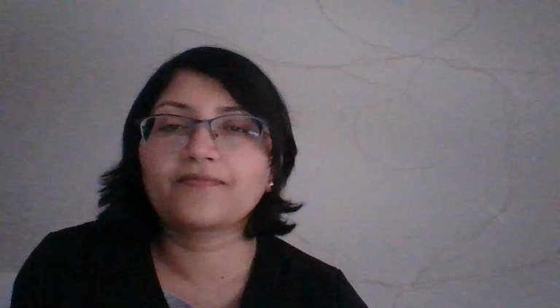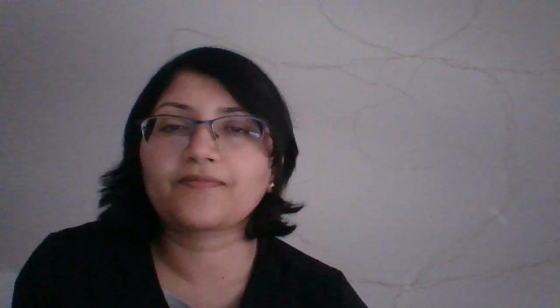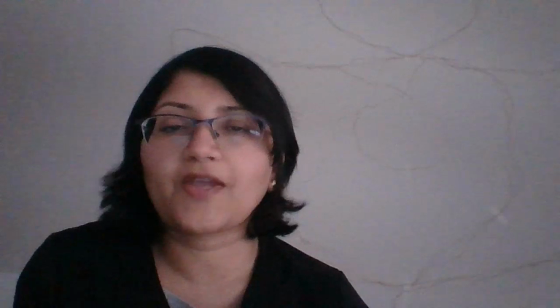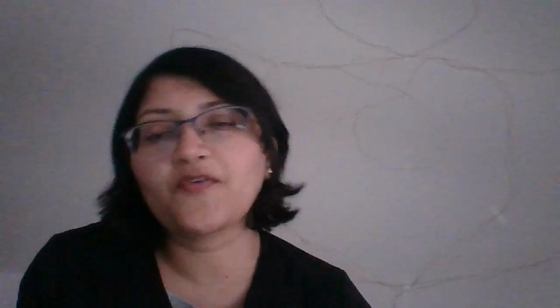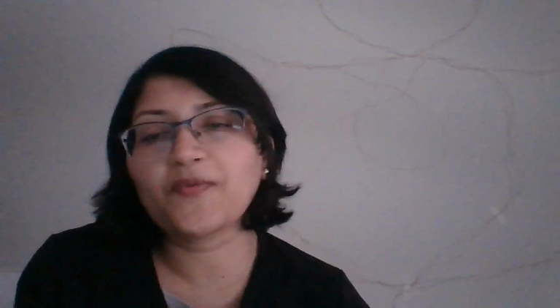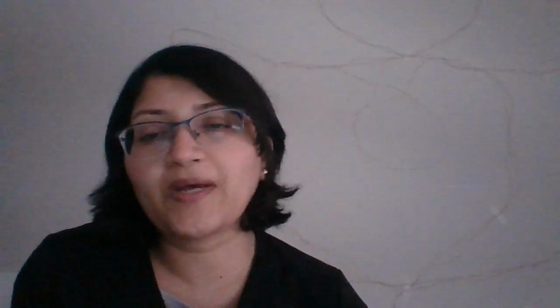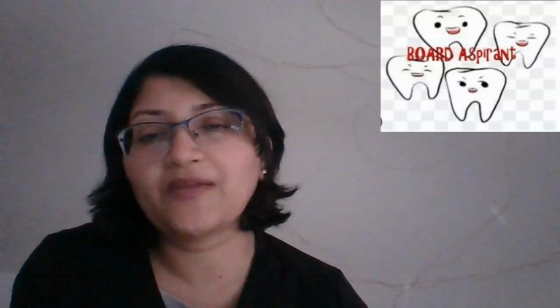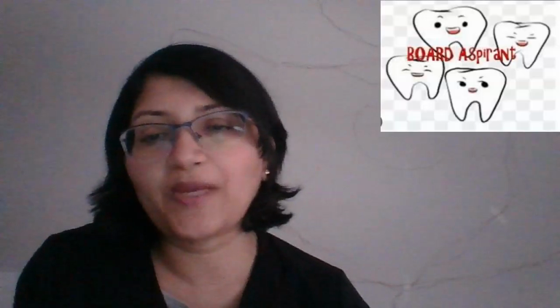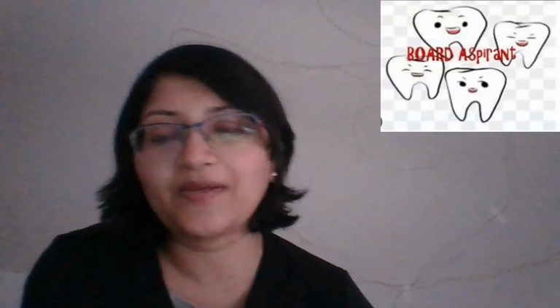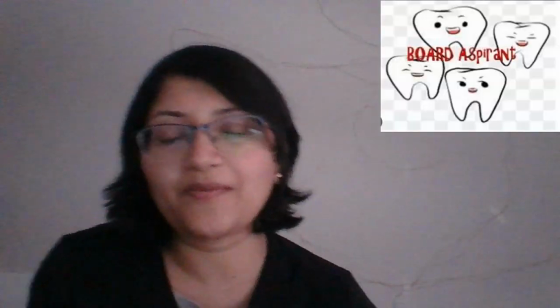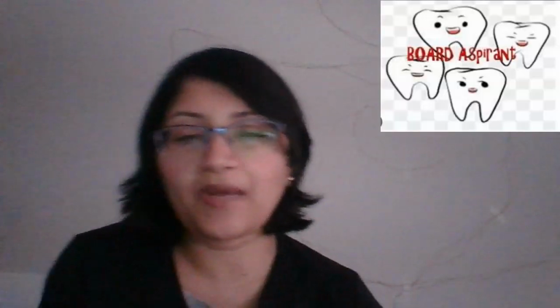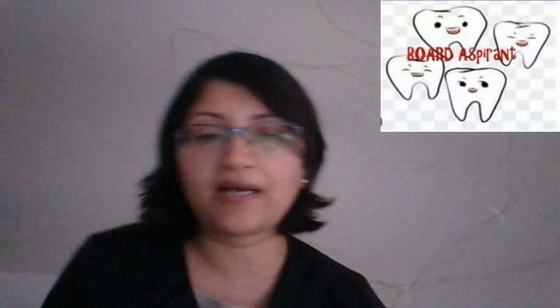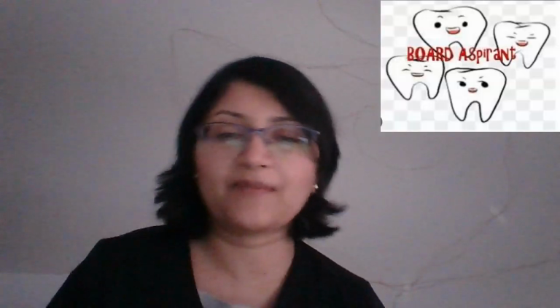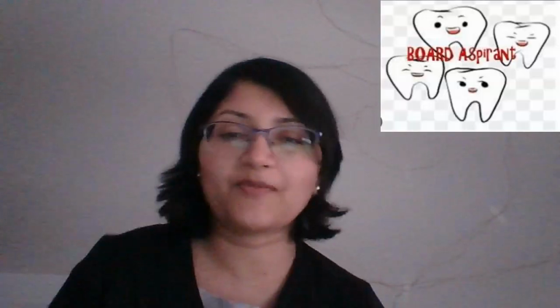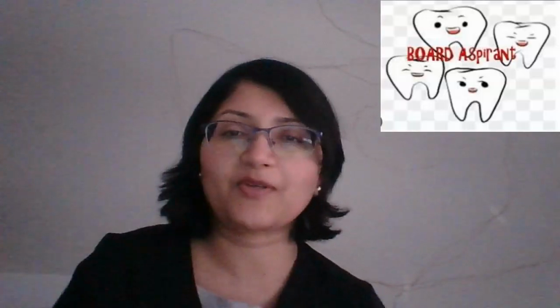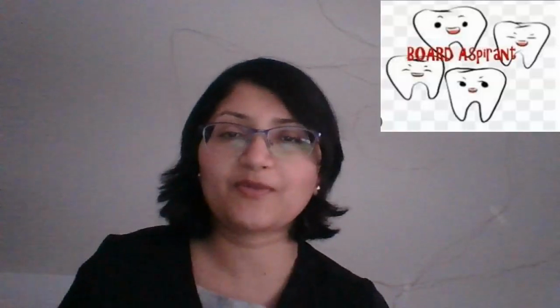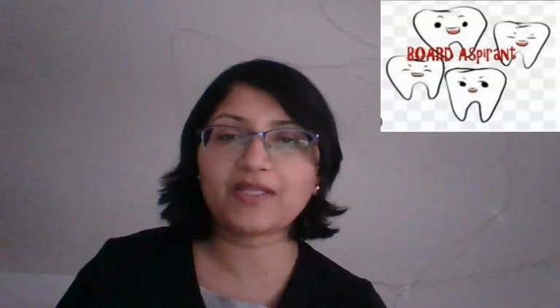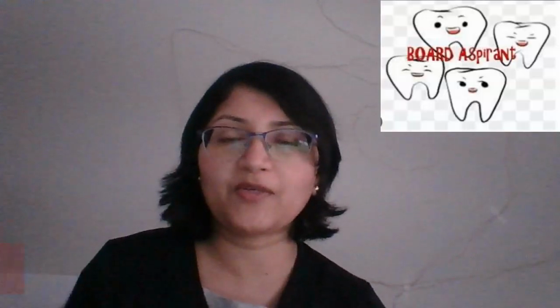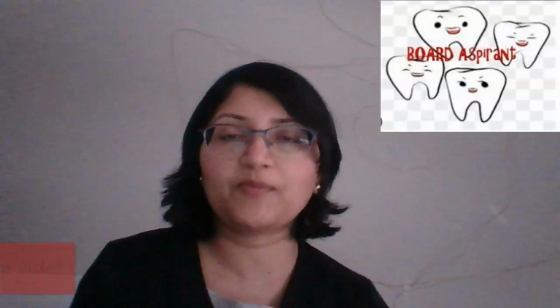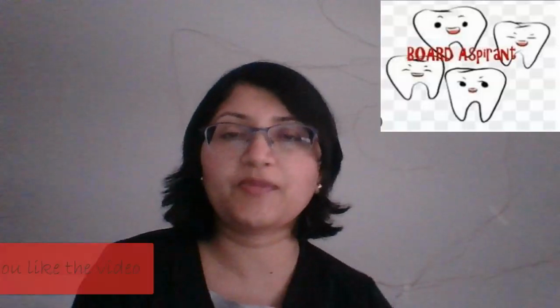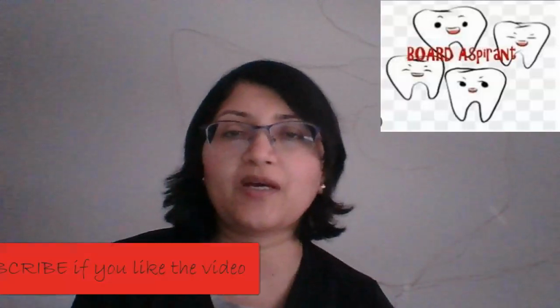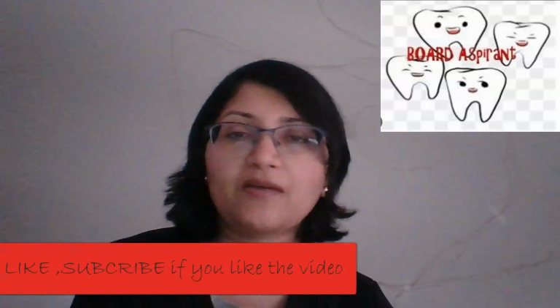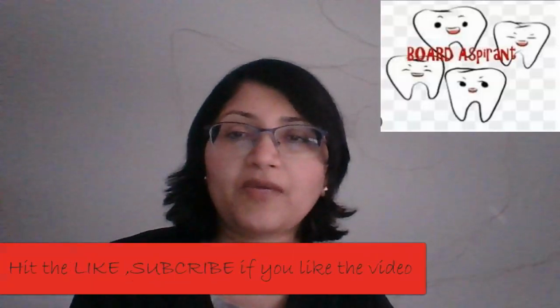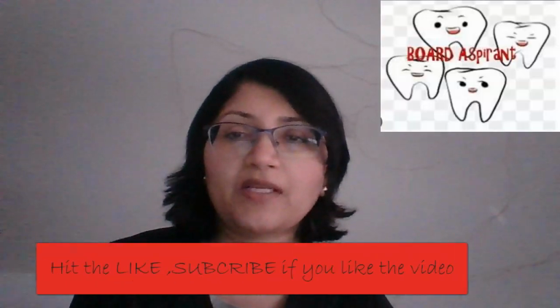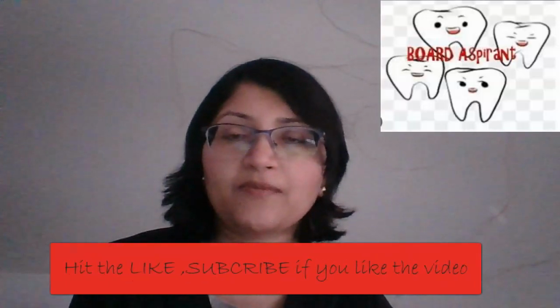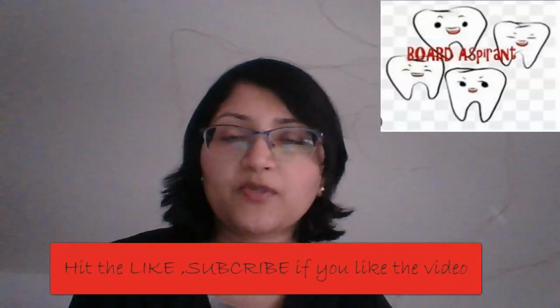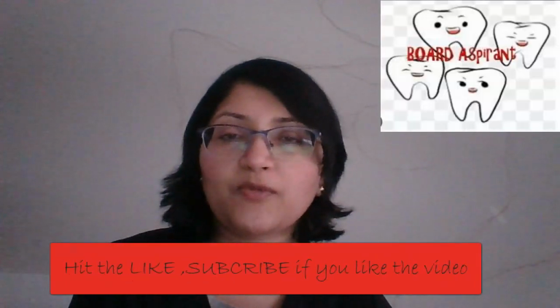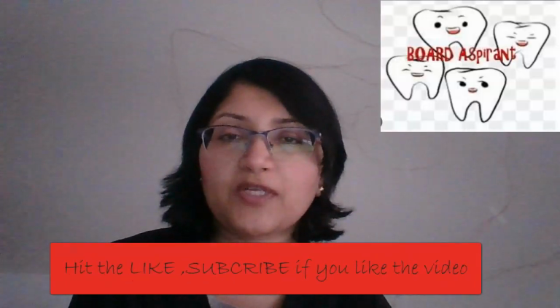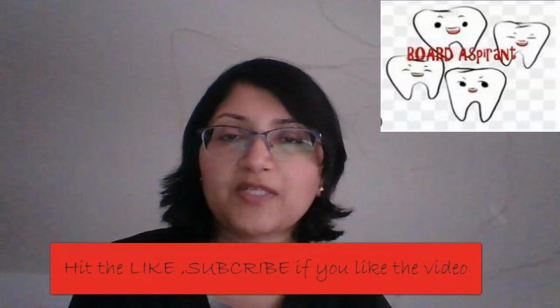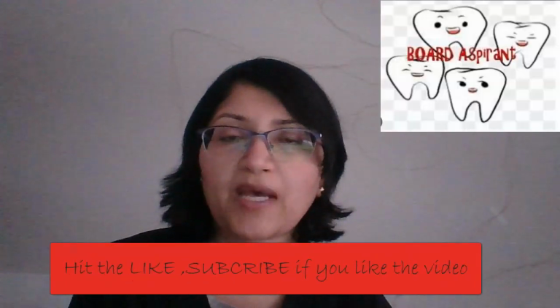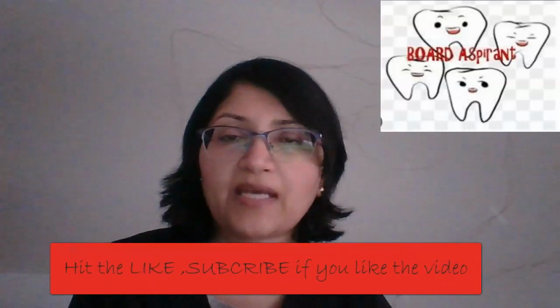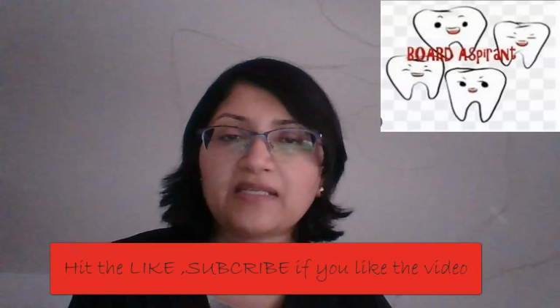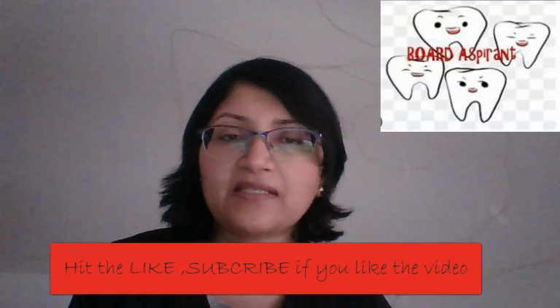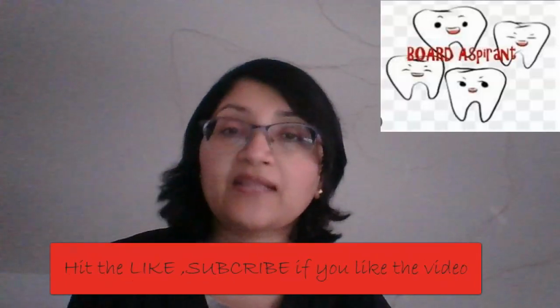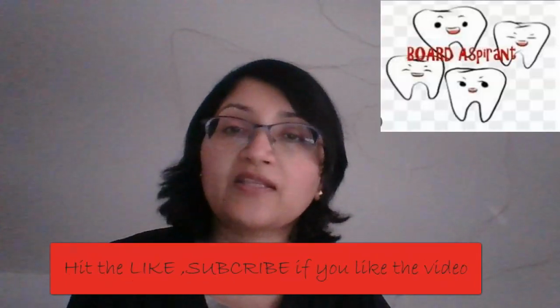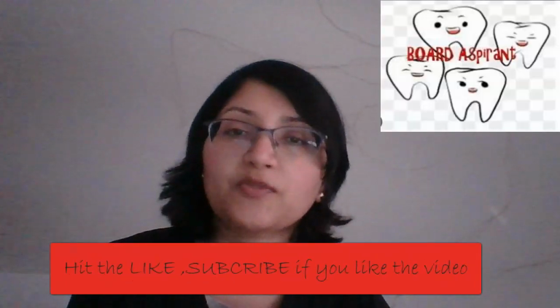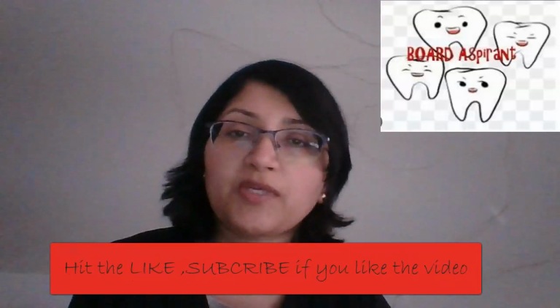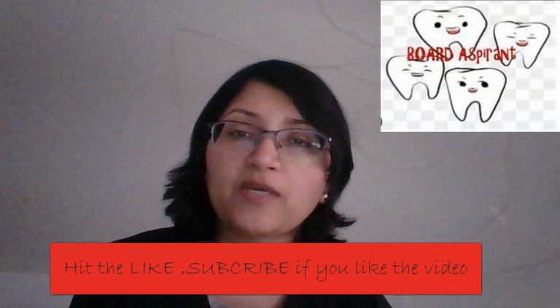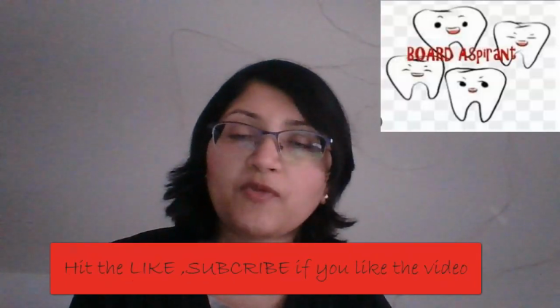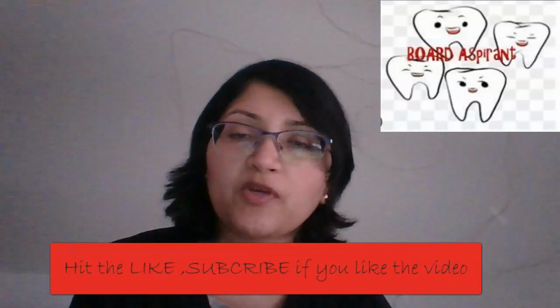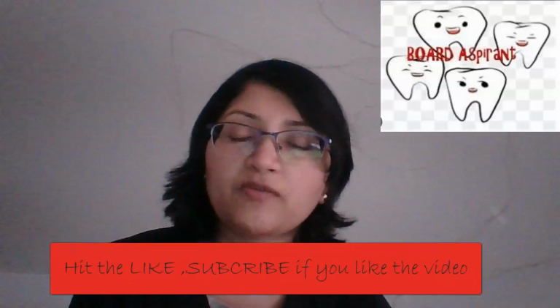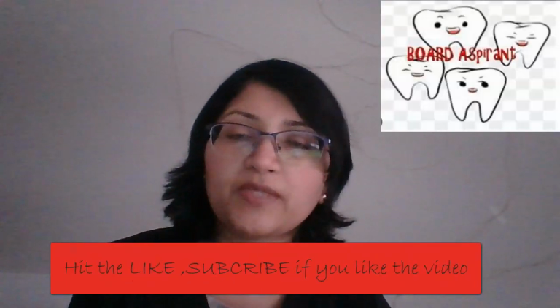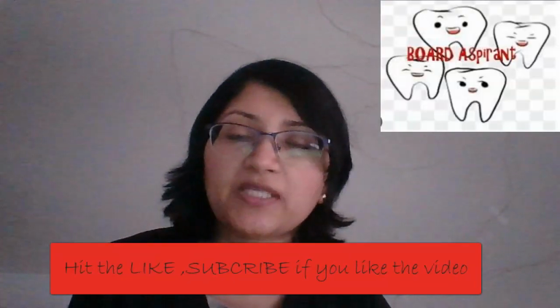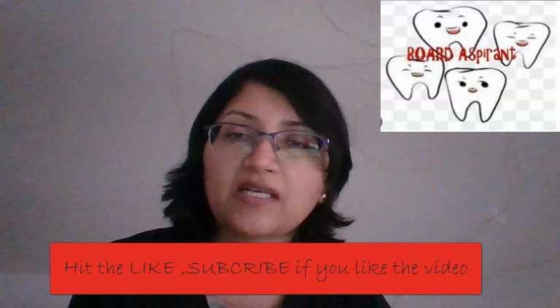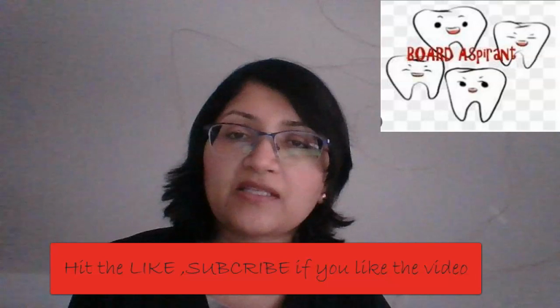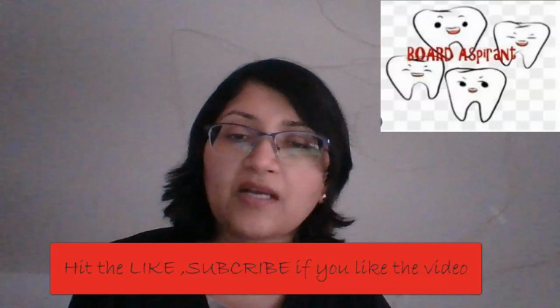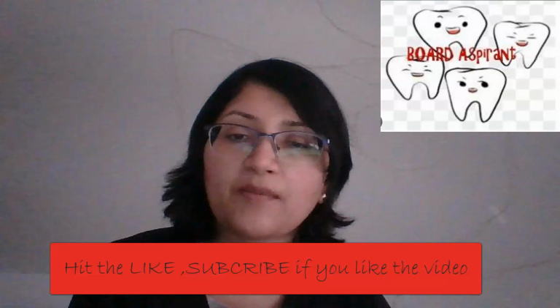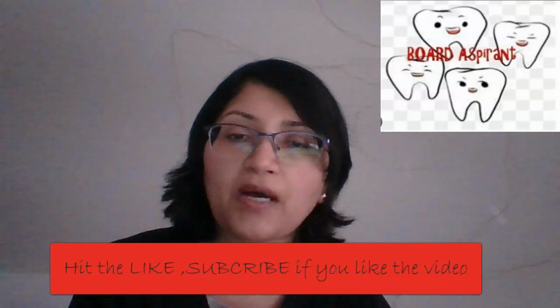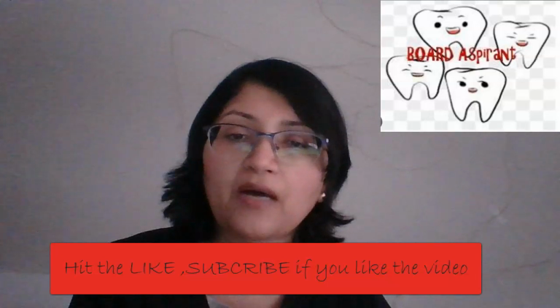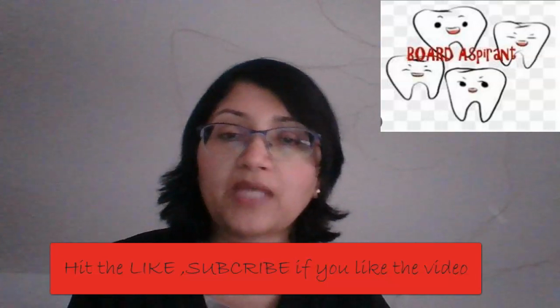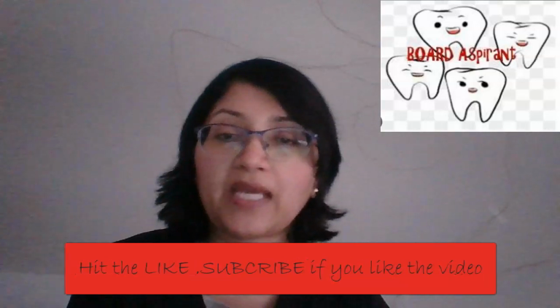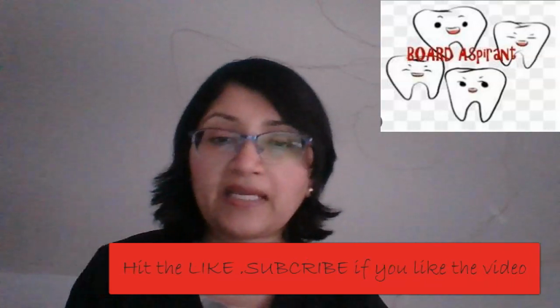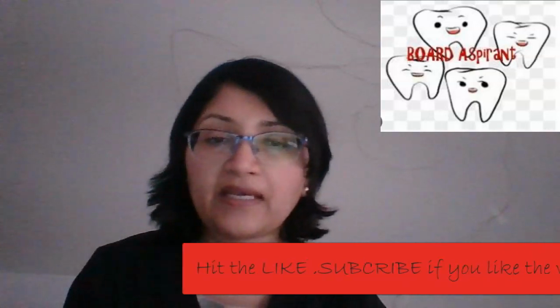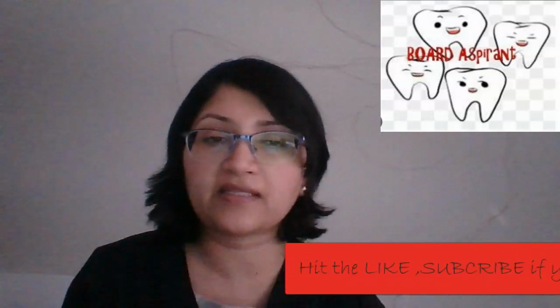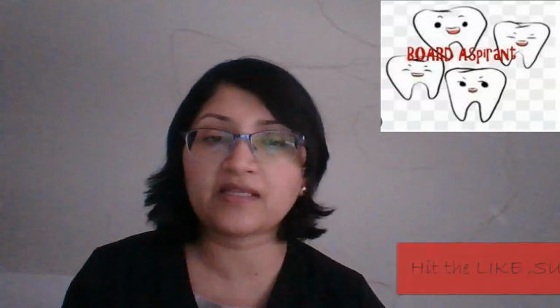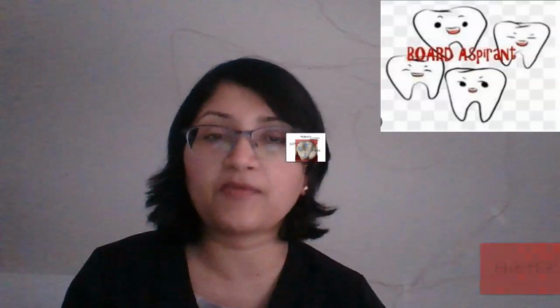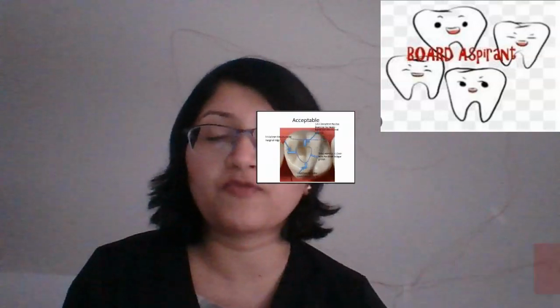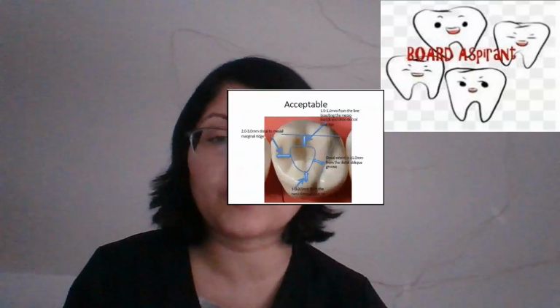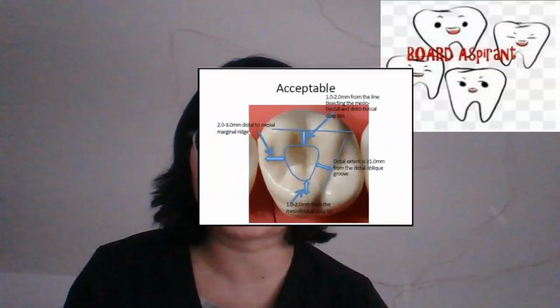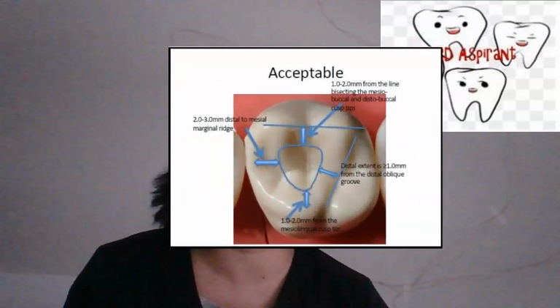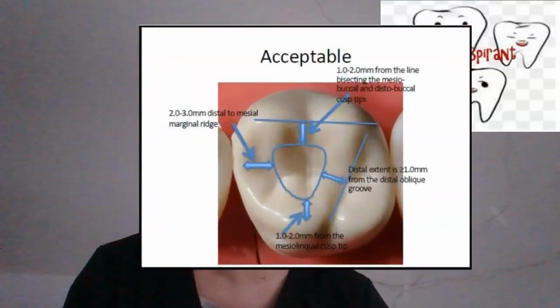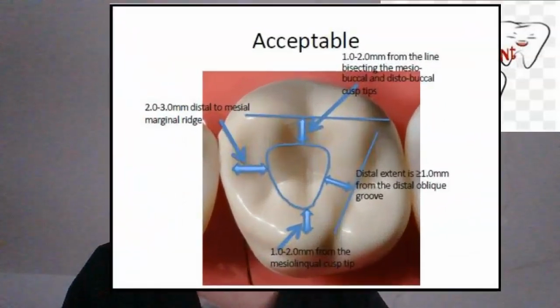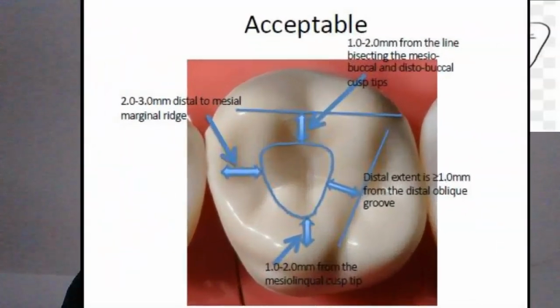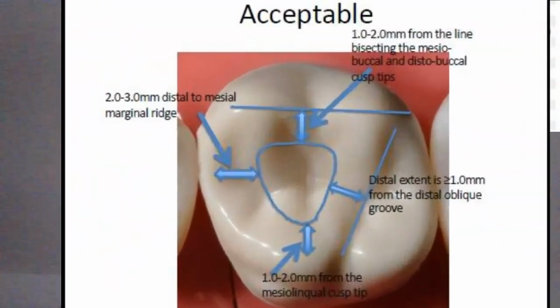Hello everyone, welcome back. I'm Dr. Swati Gupta. Welcome to Borders Parents. In this video I'm going to be discussing about access preparation for tooth number 14.